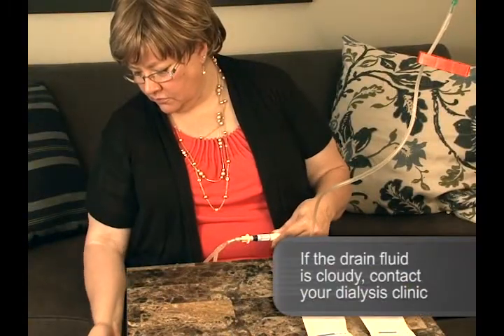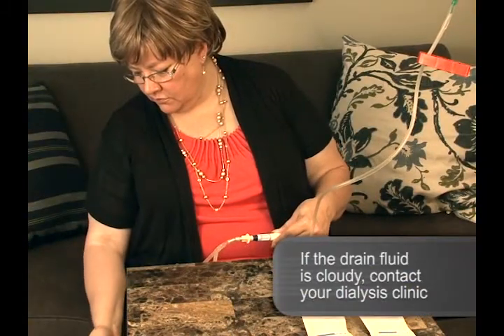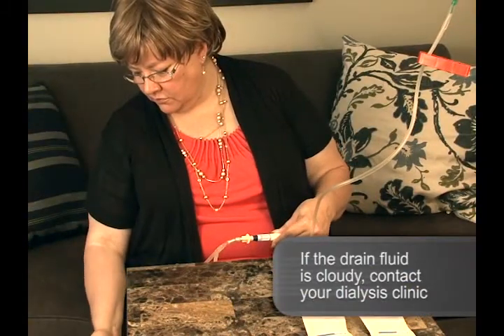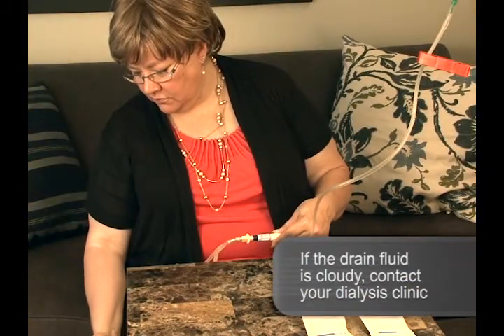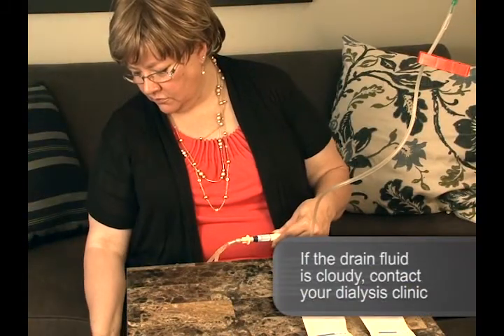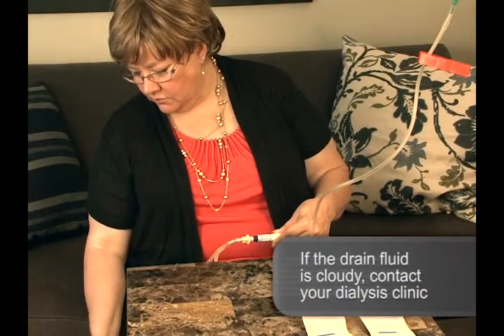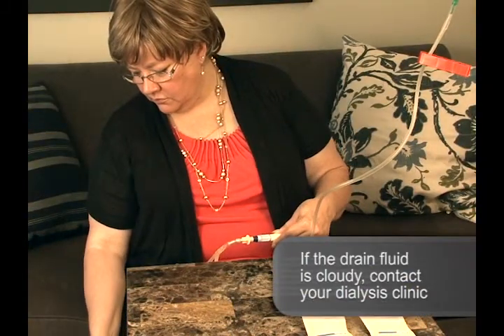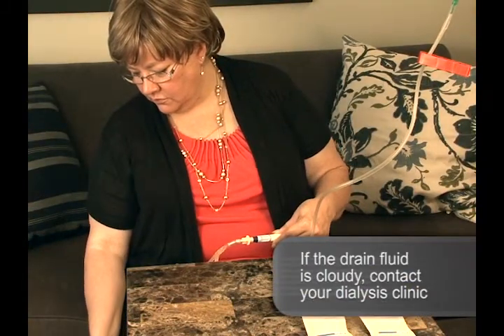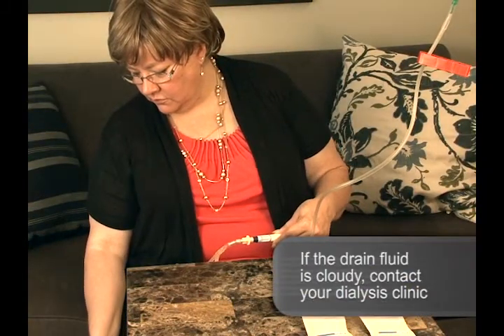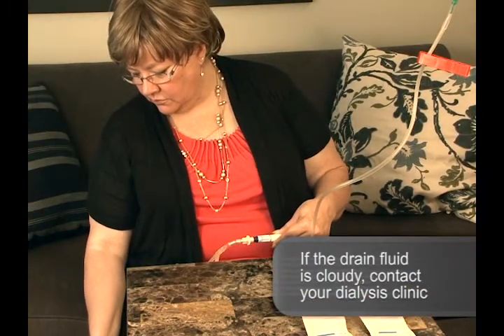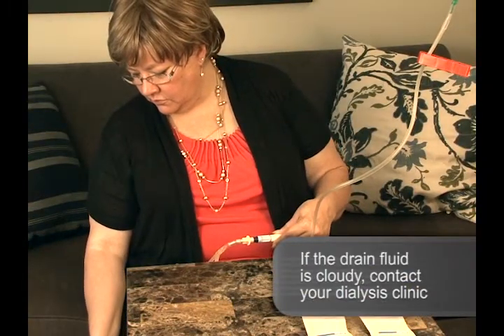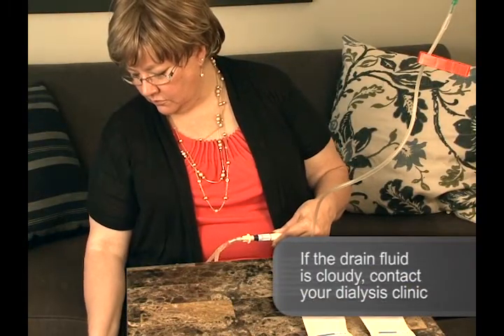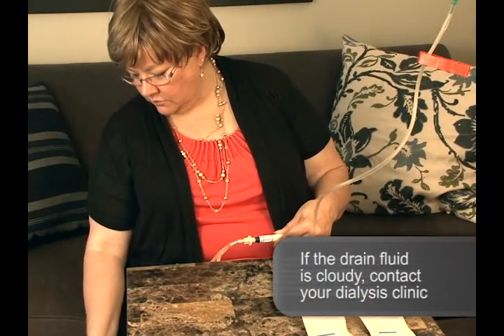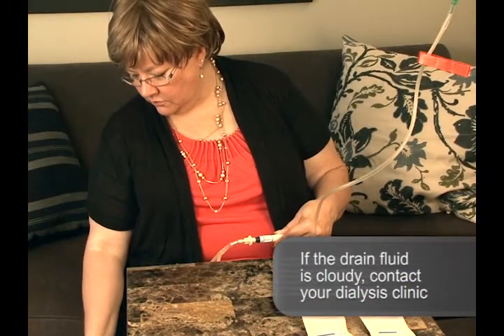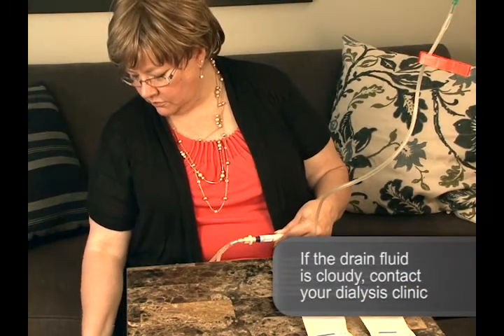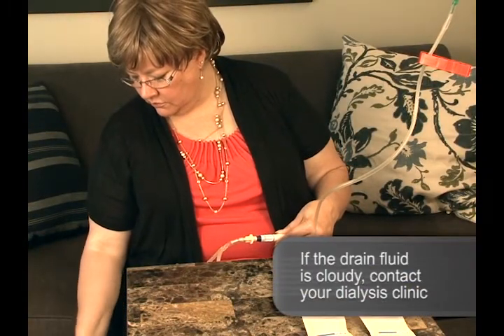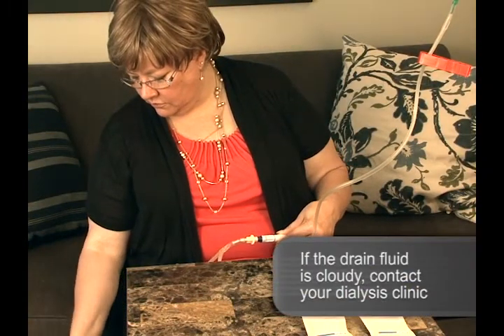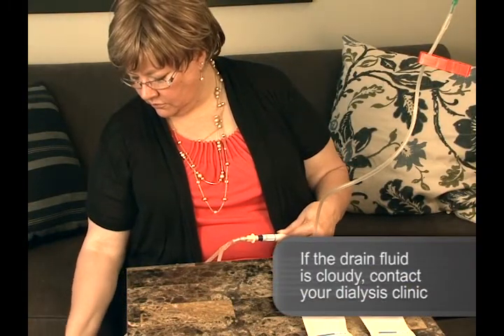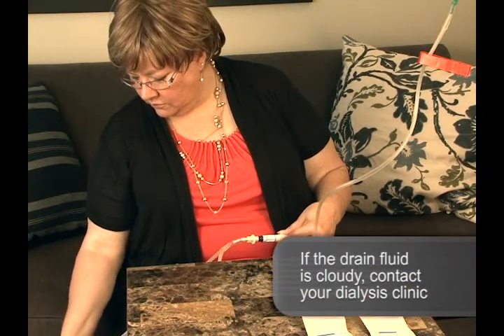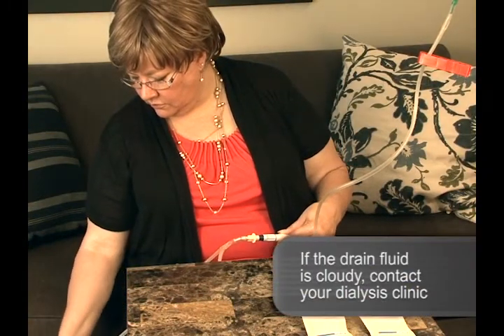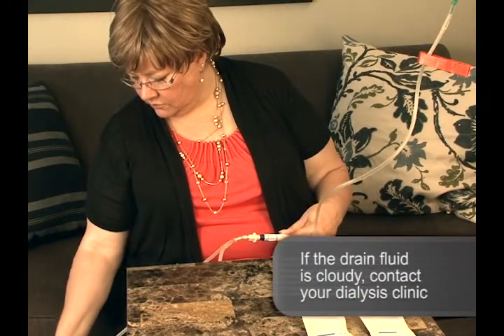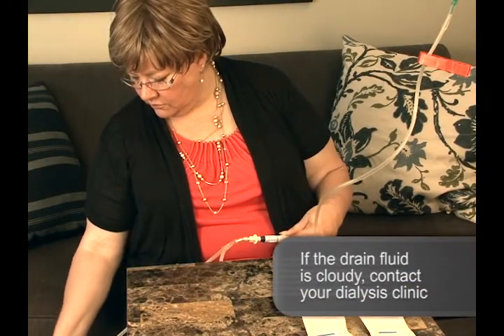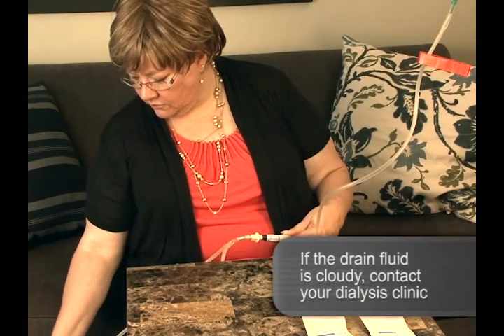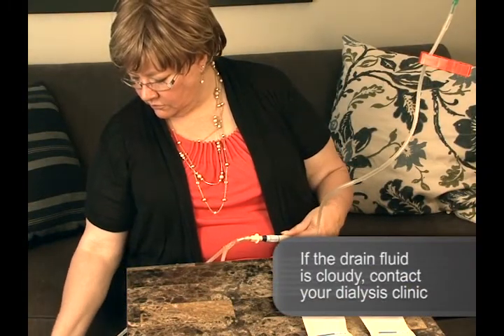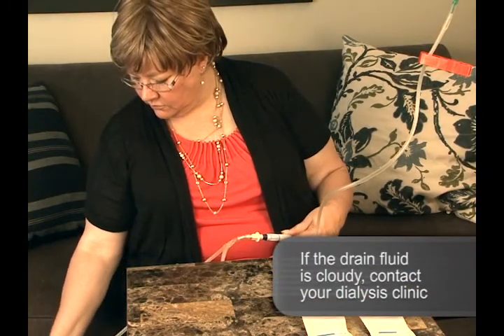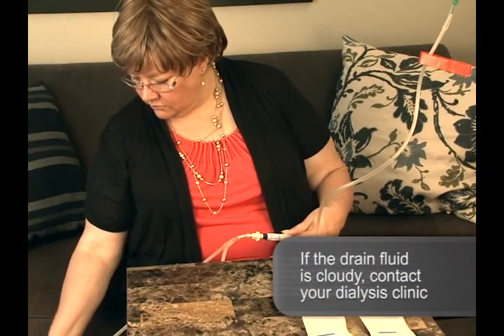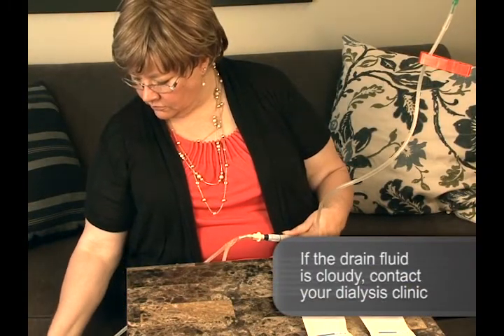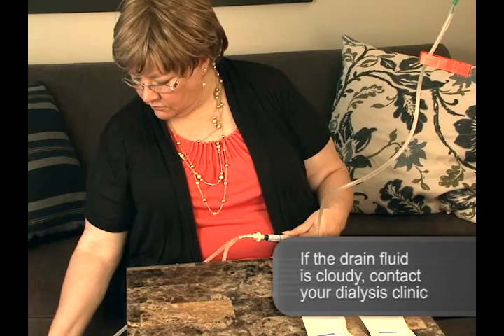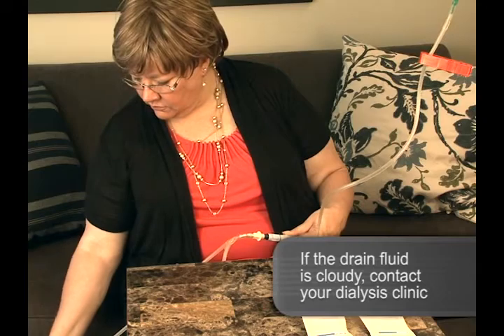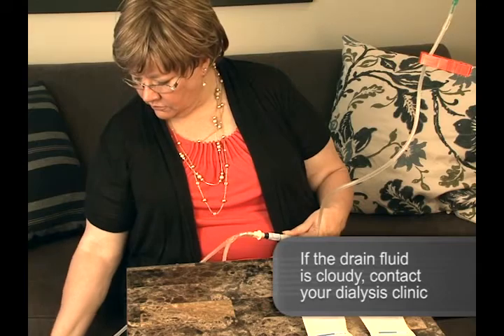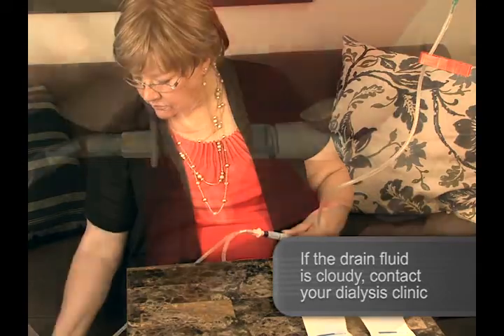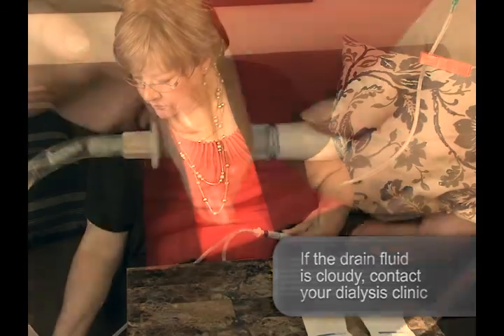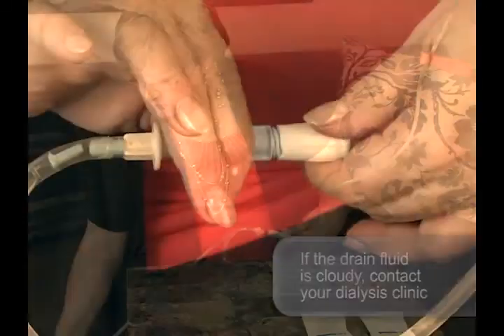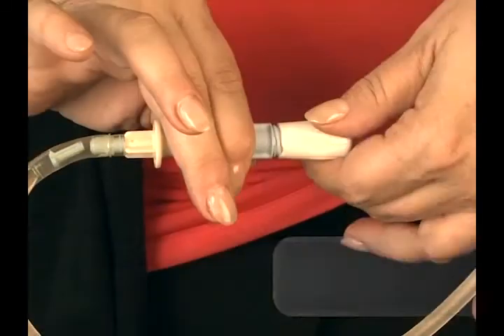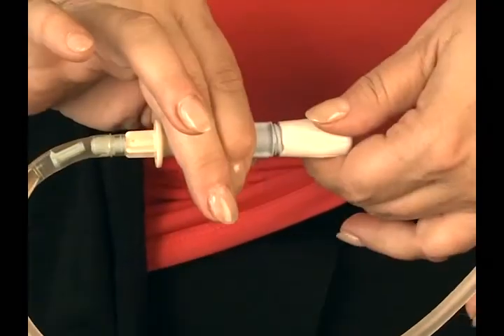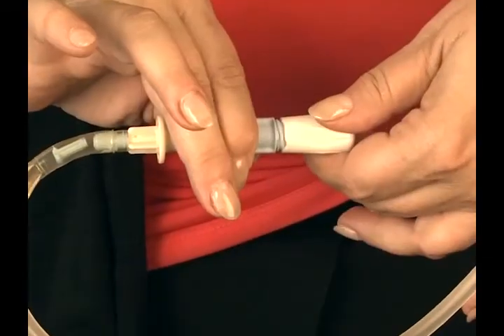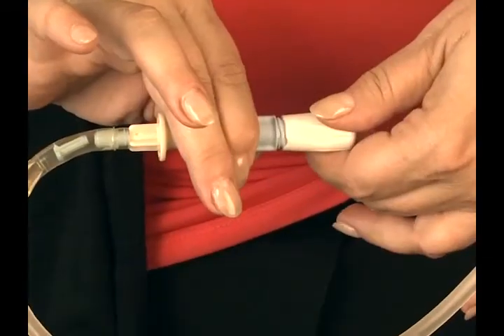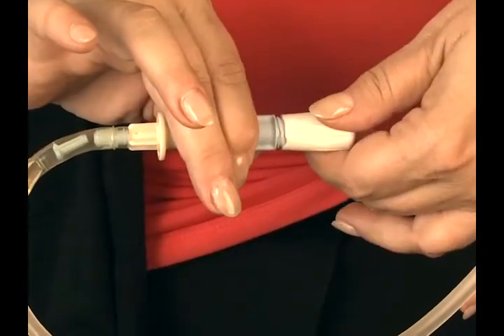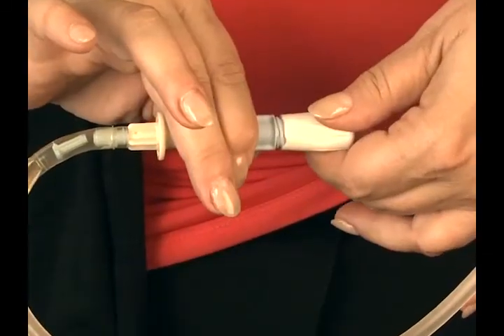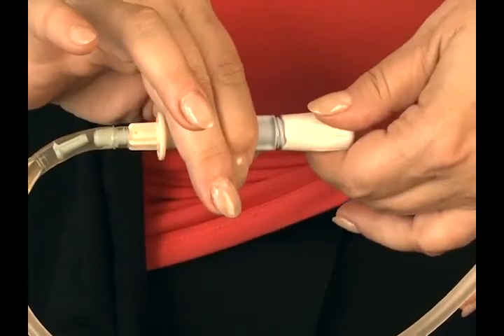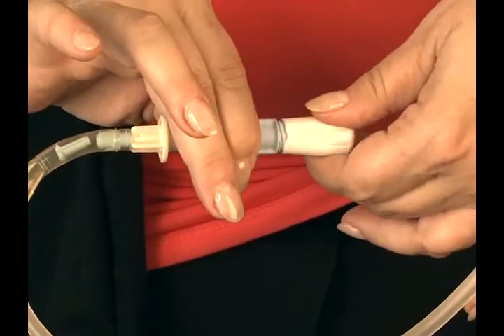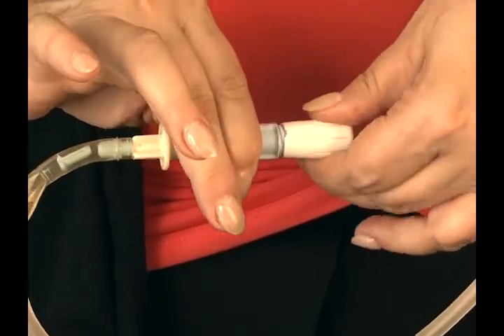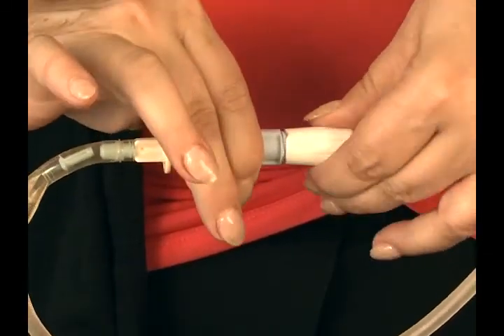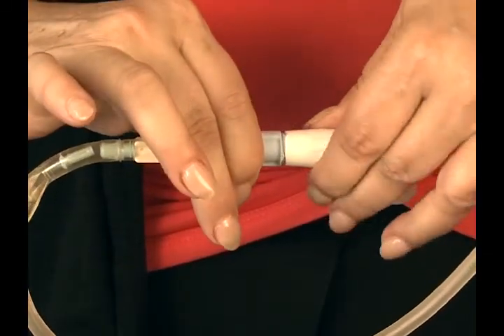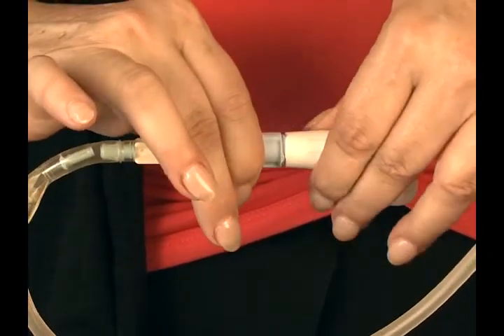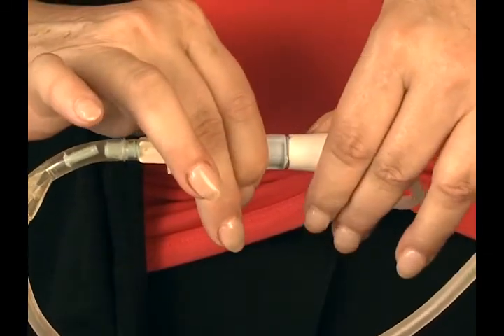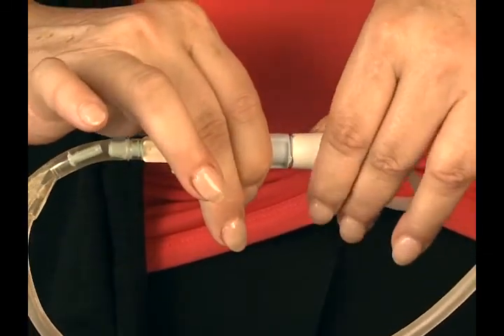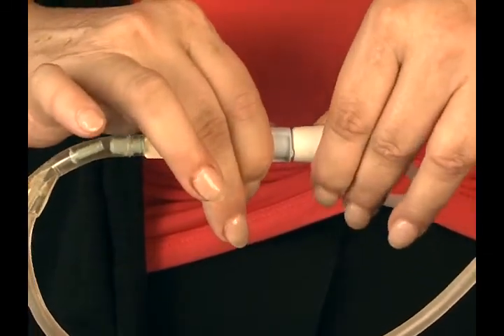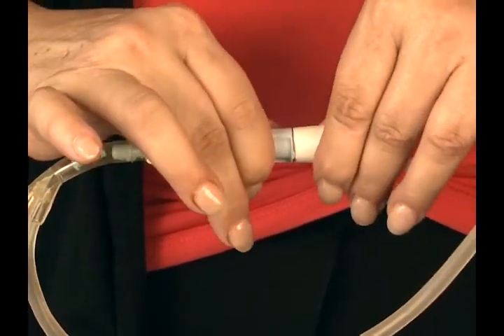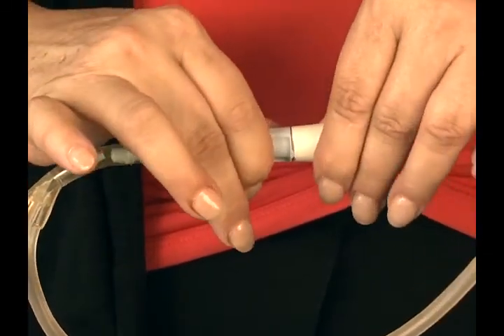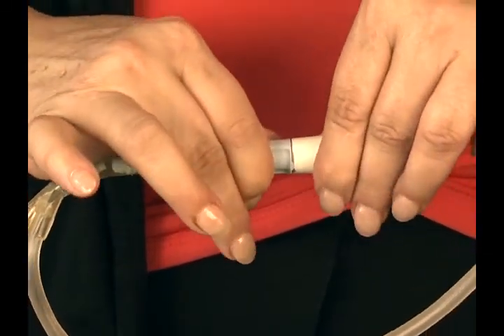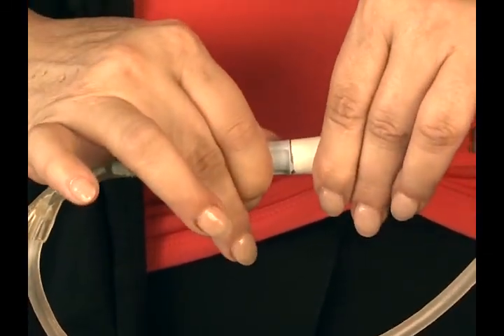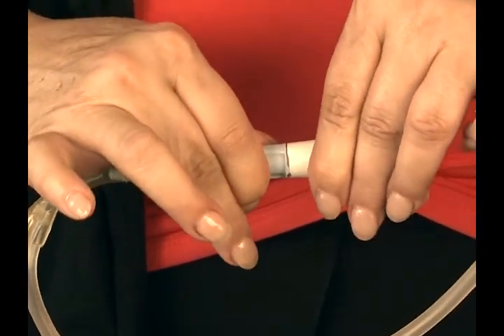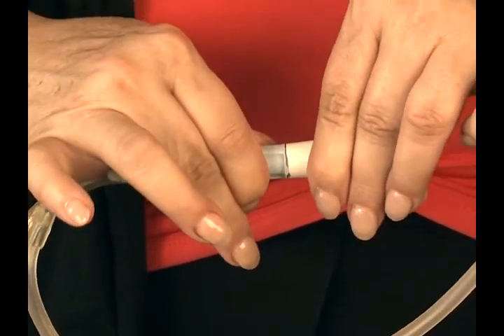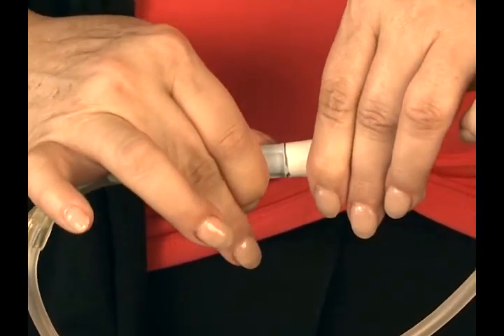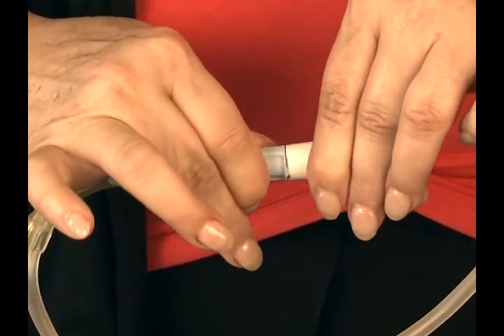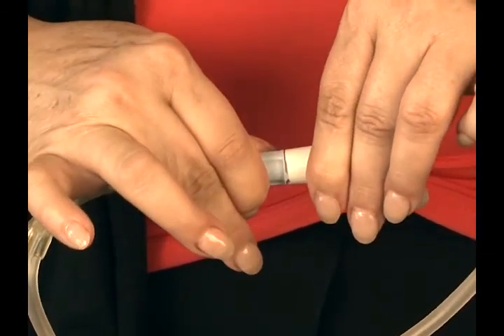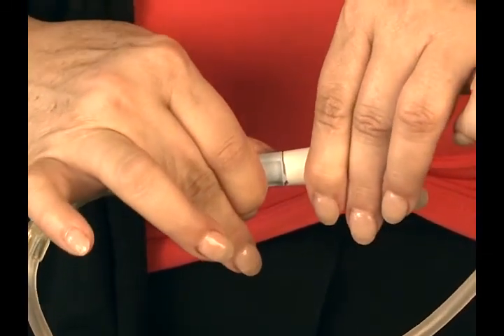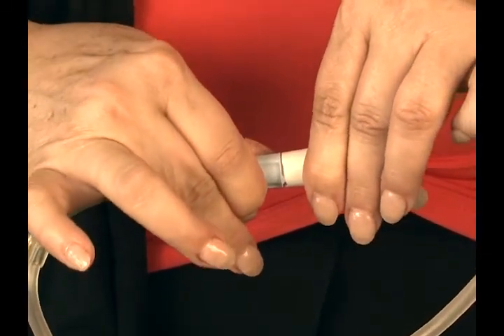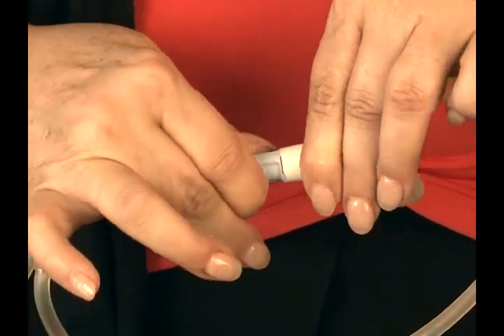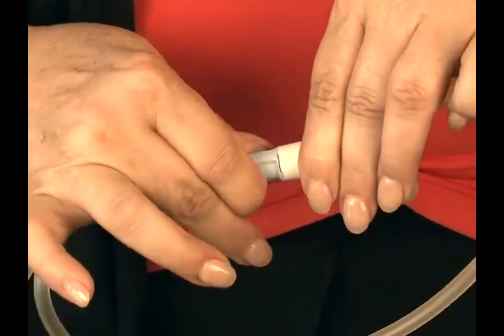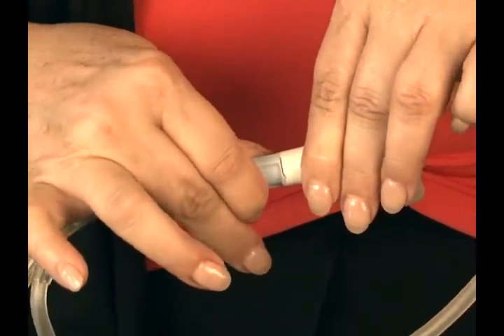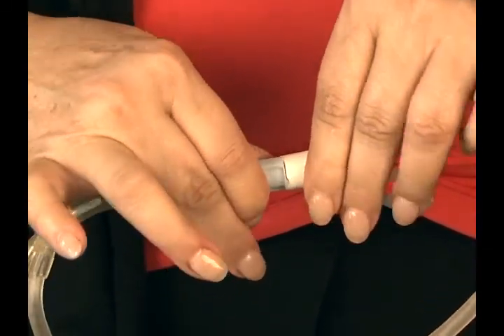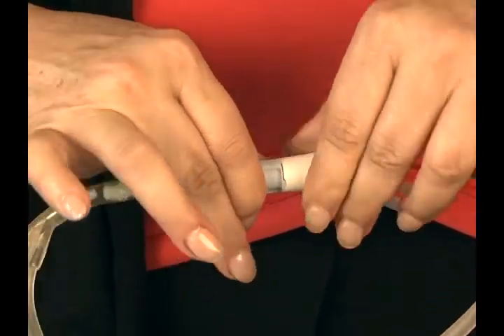If the drain fluid is cloudy, contact your dialysis clinic immediately. When drainage is complete, close your transfer set.